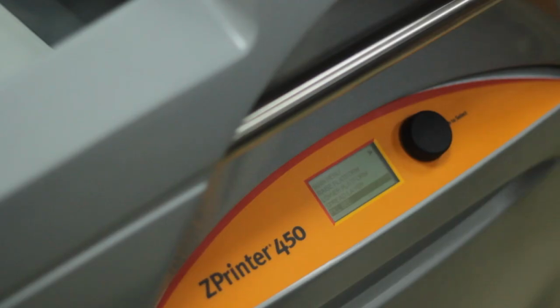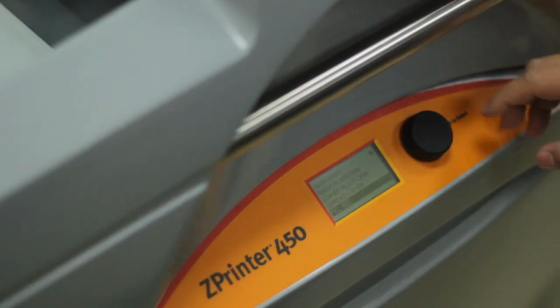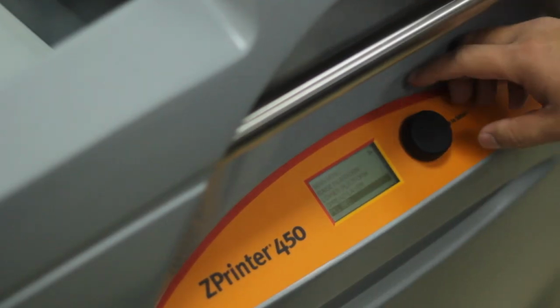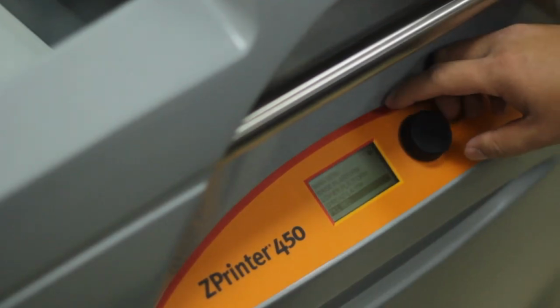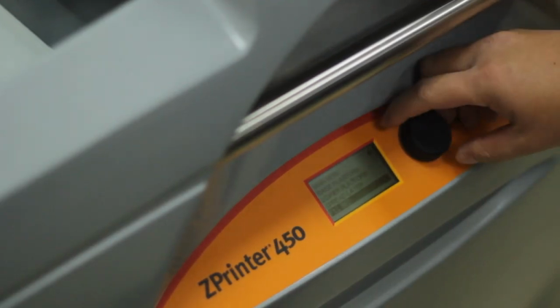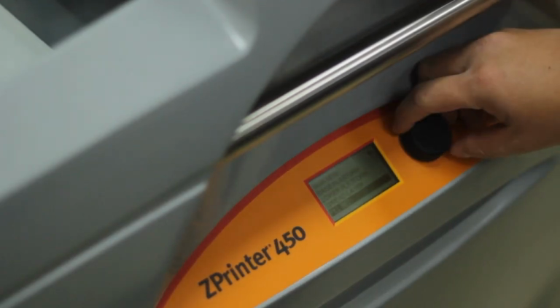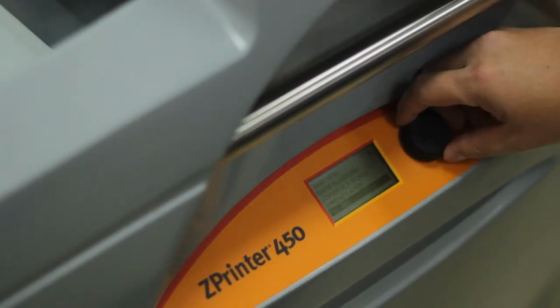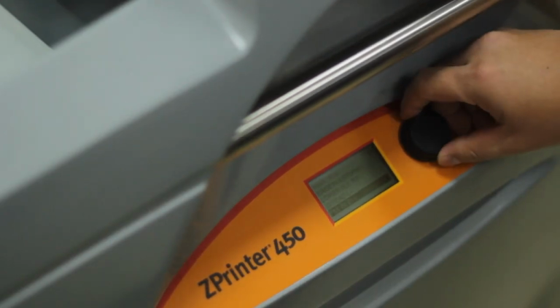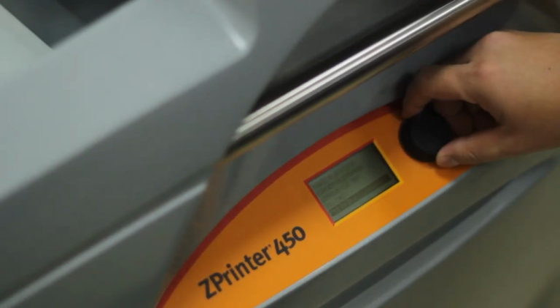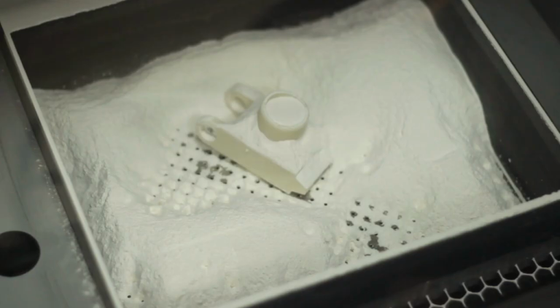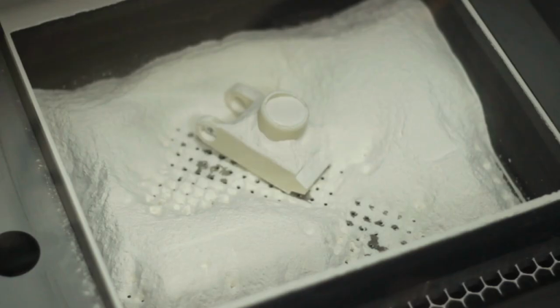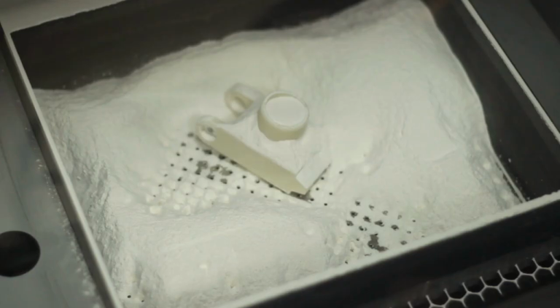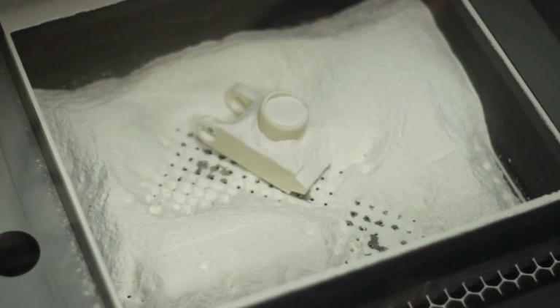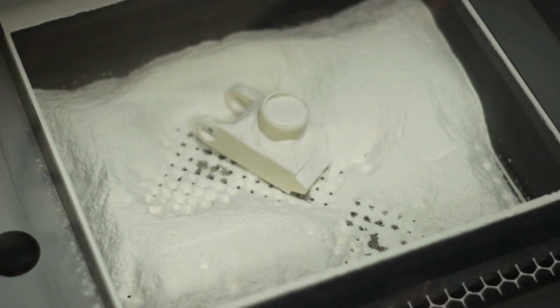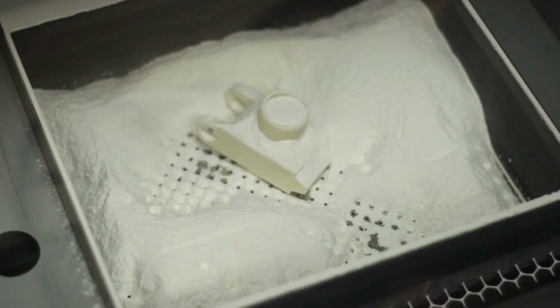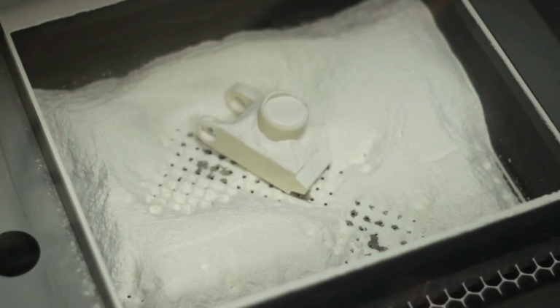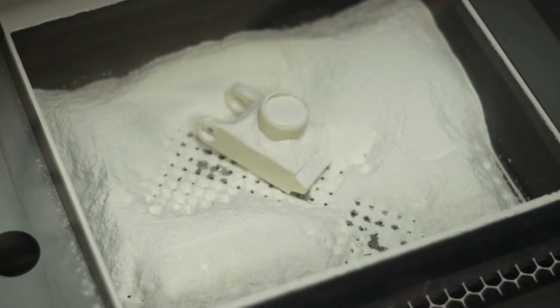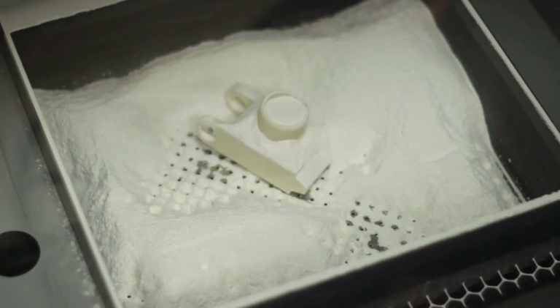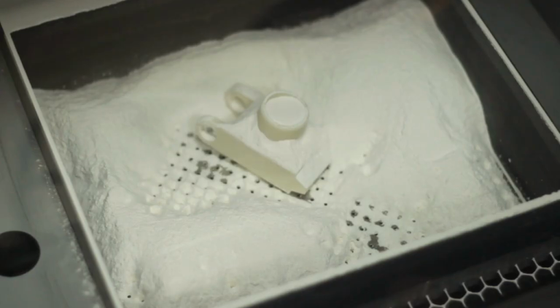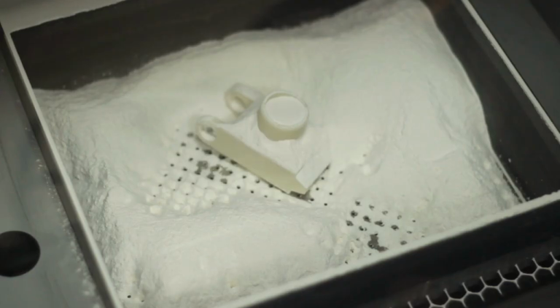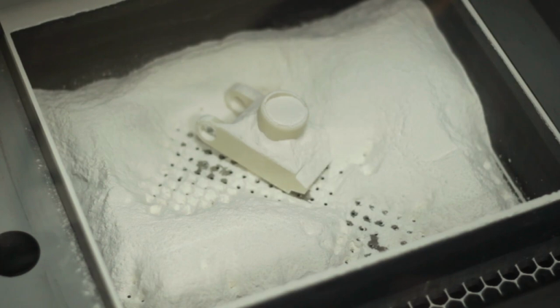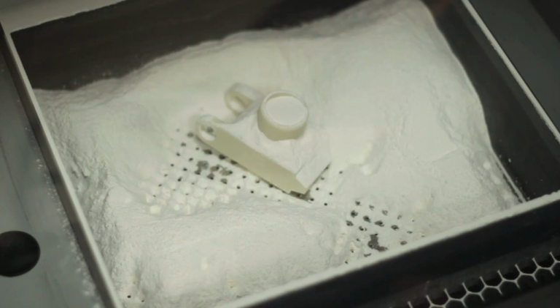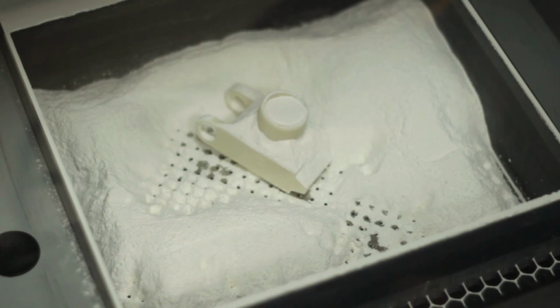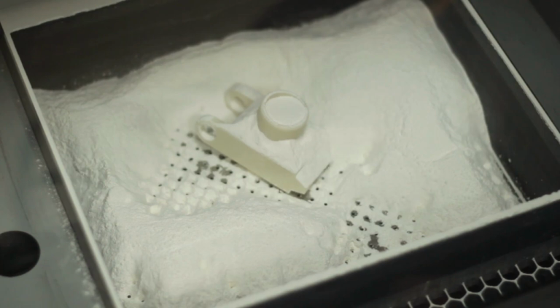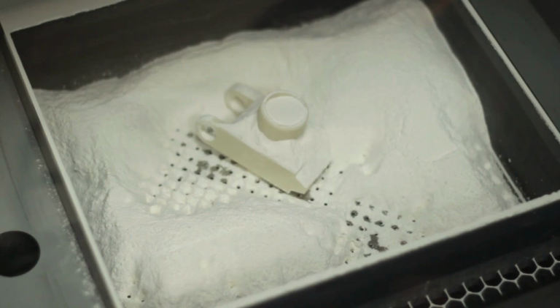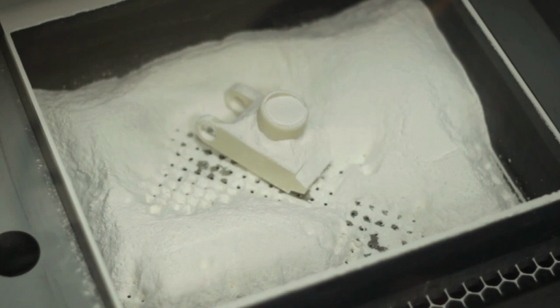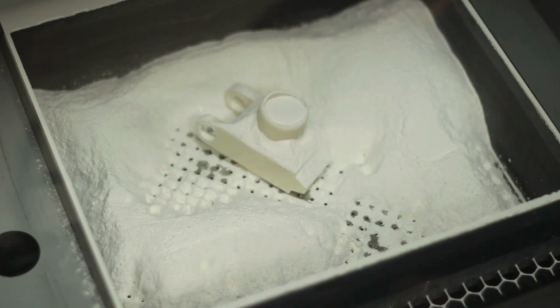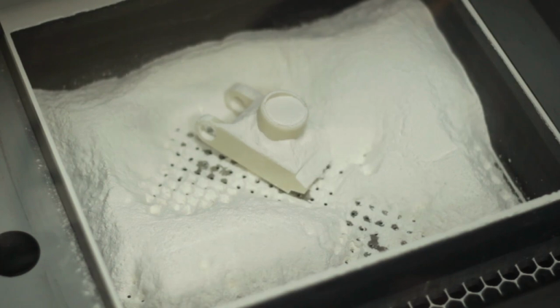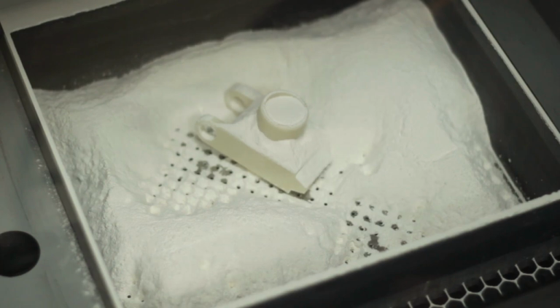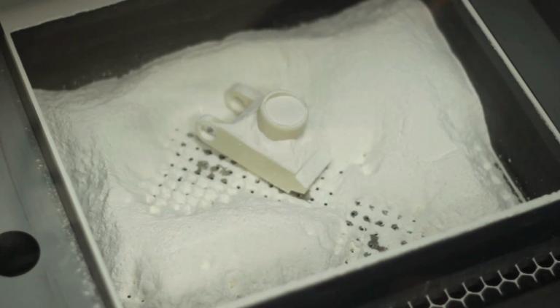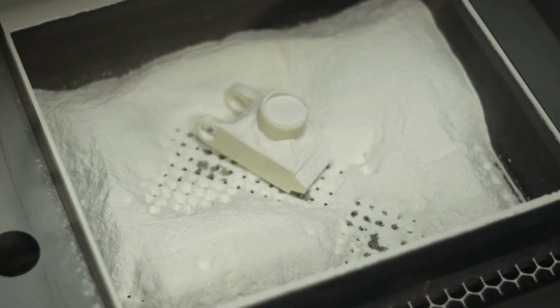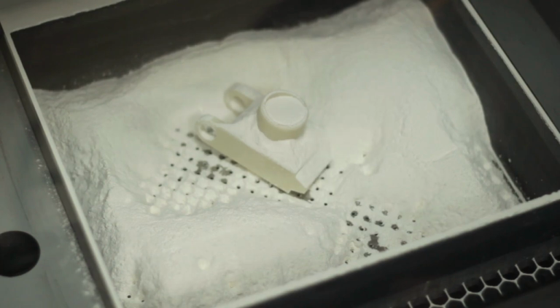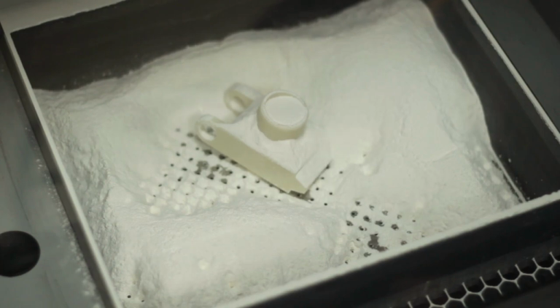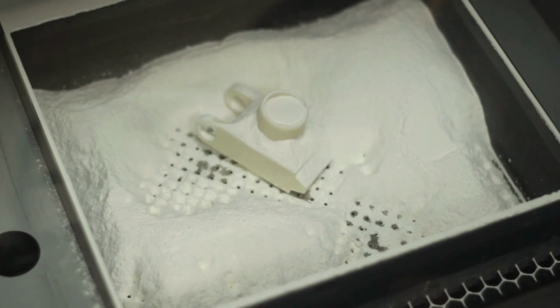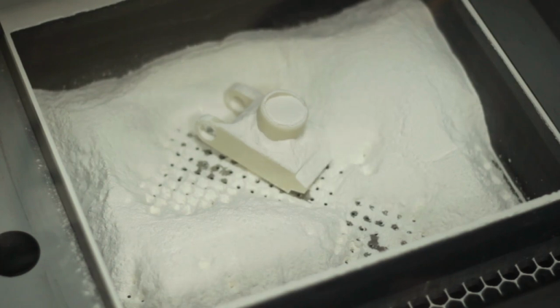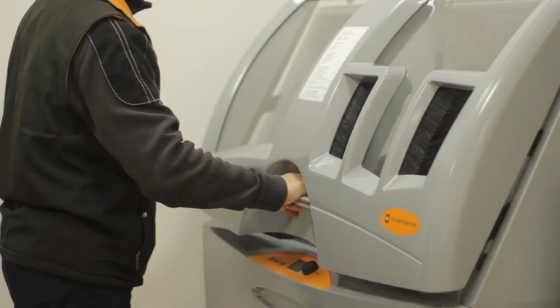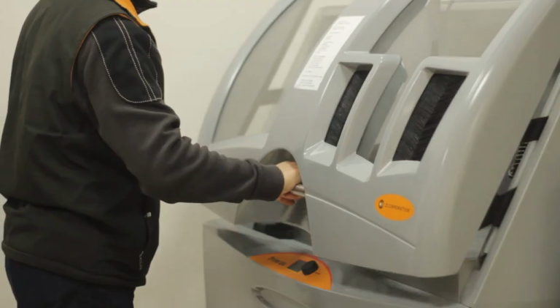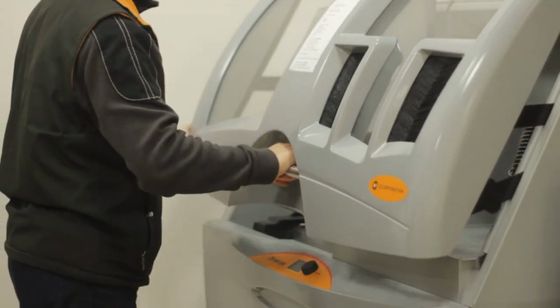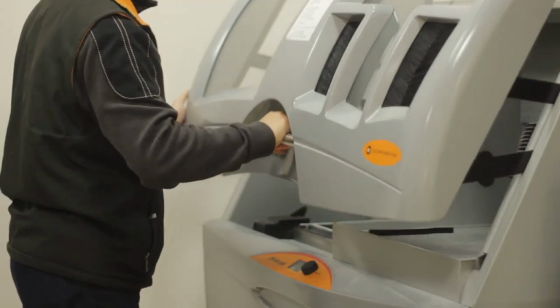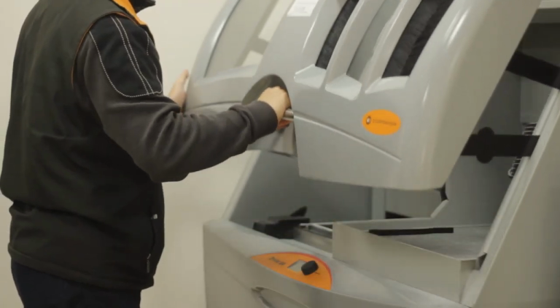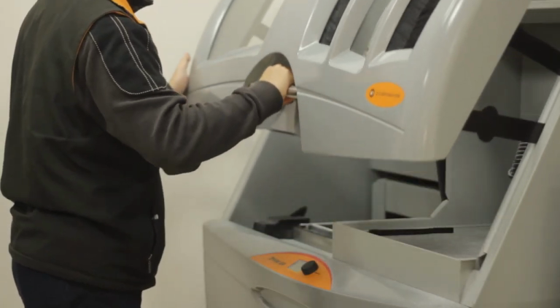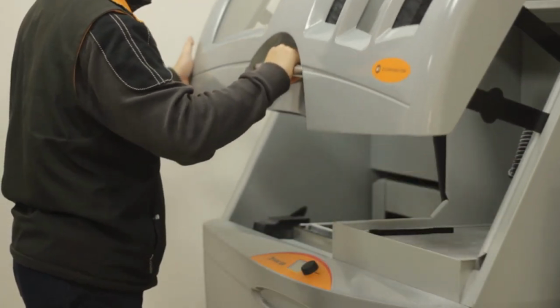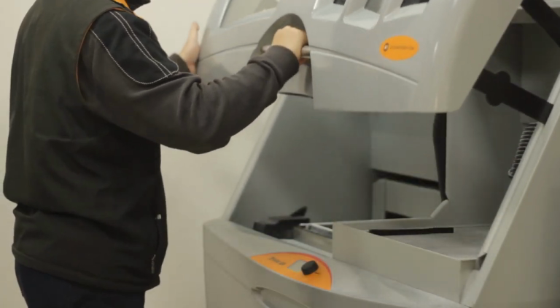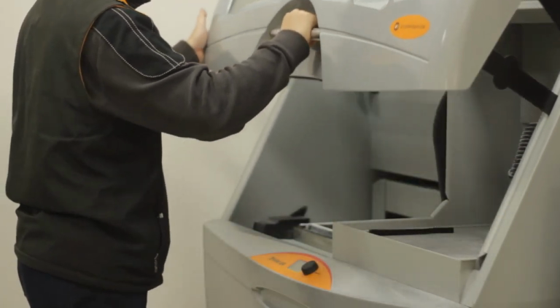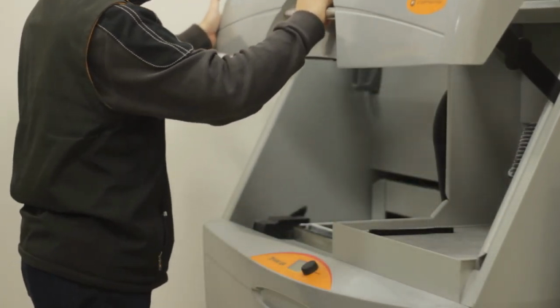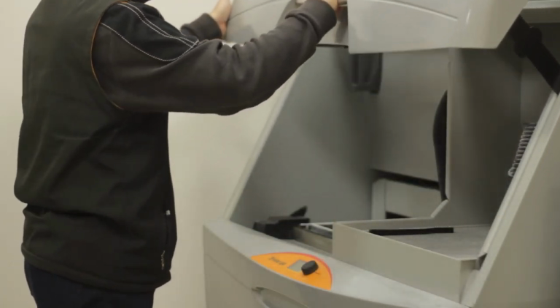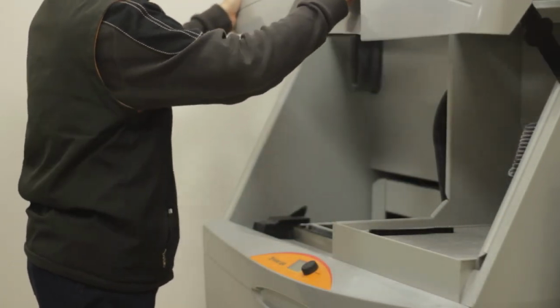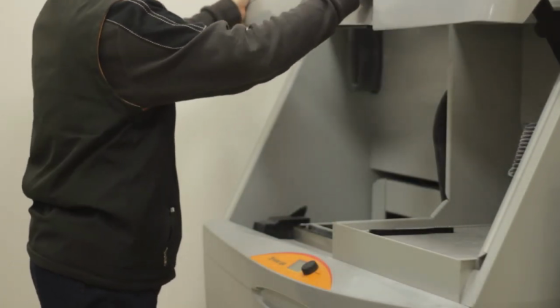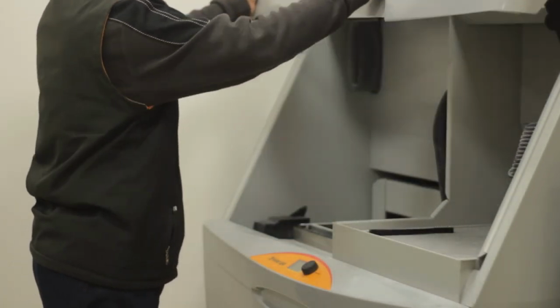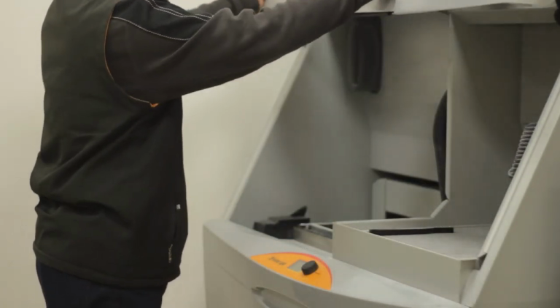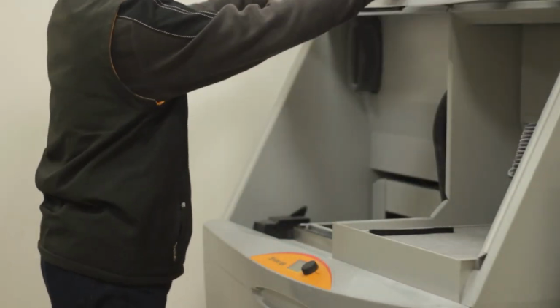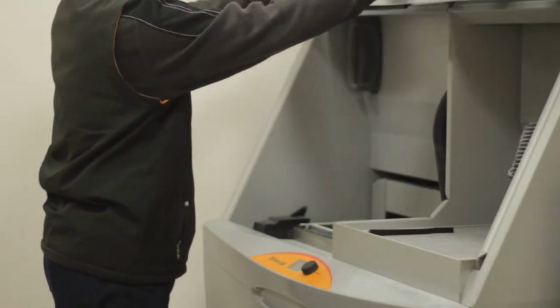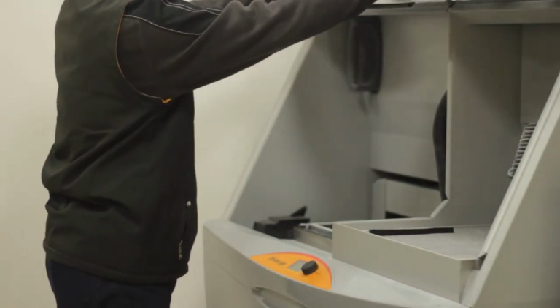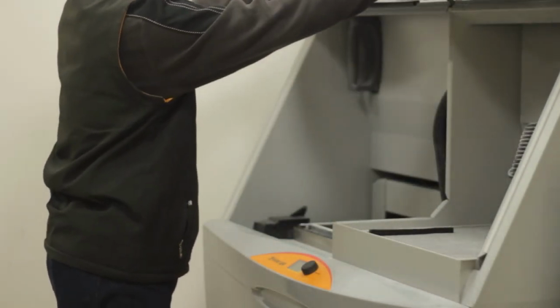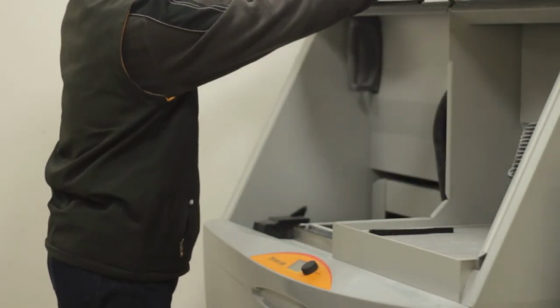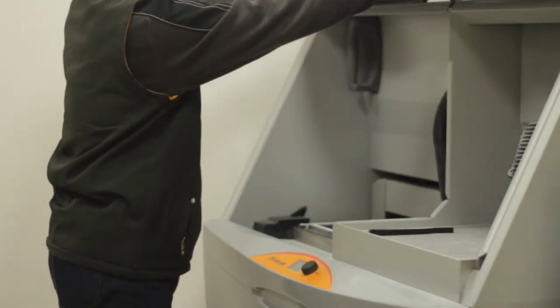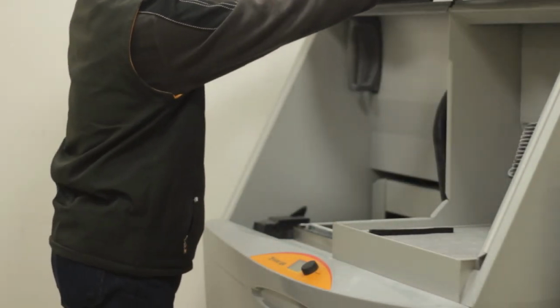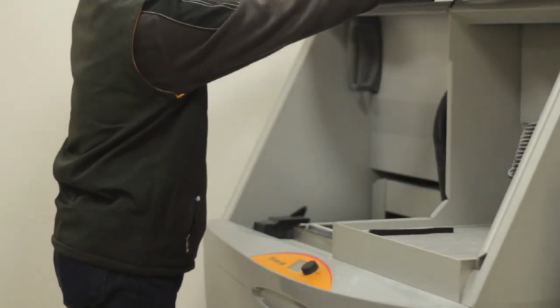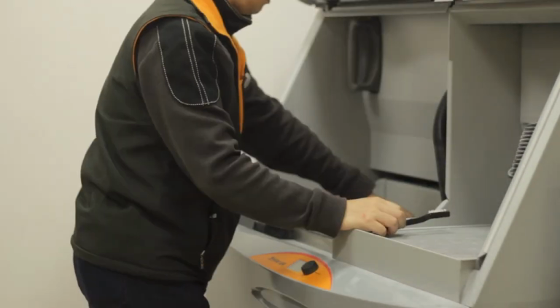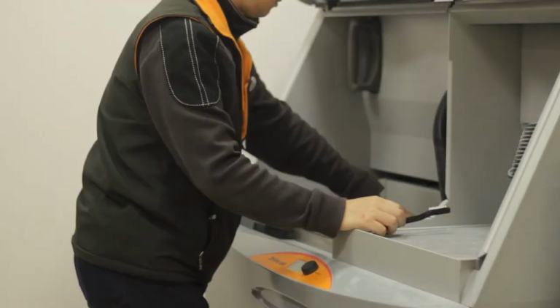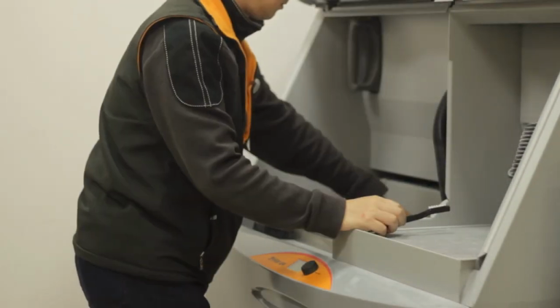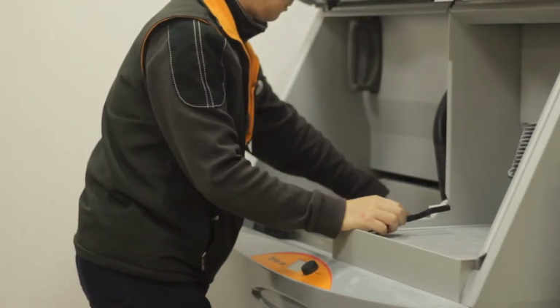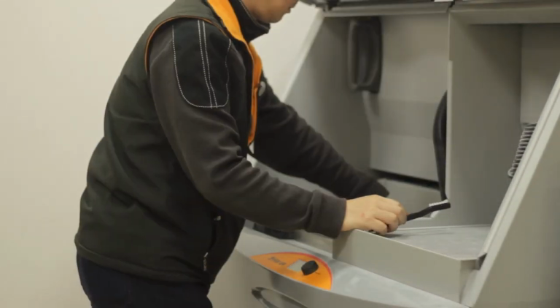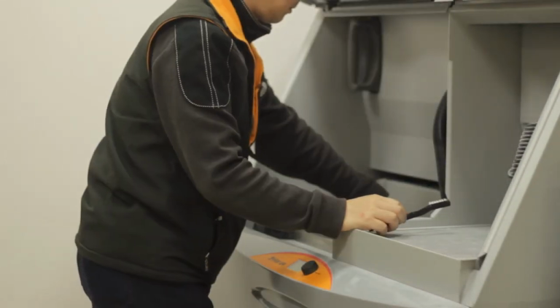Rapid prototyping is made possible in-house by using 3D printing to make solid objects from any computer design.